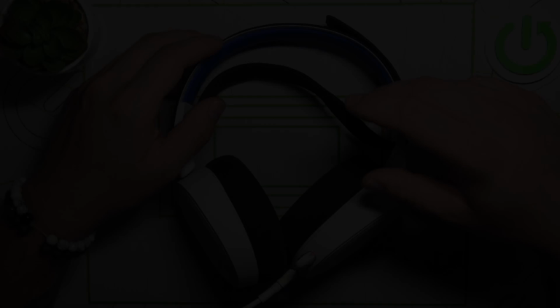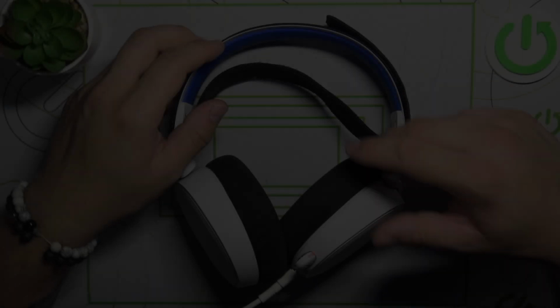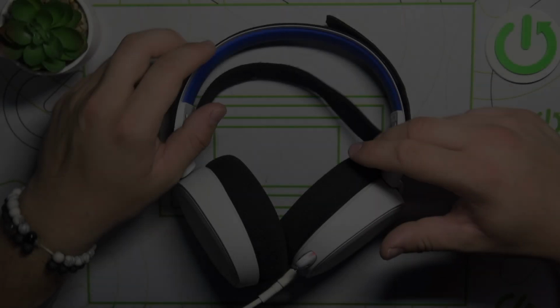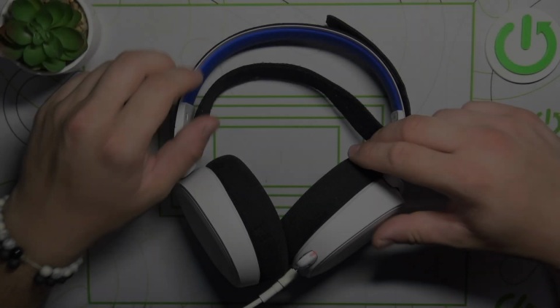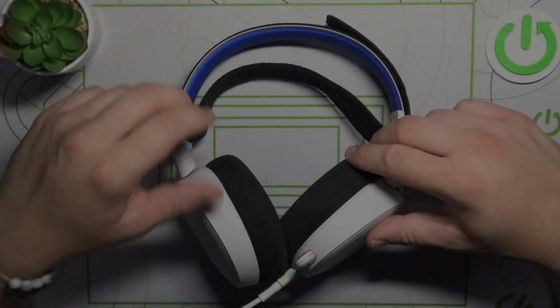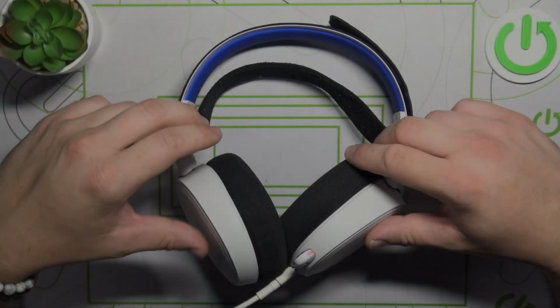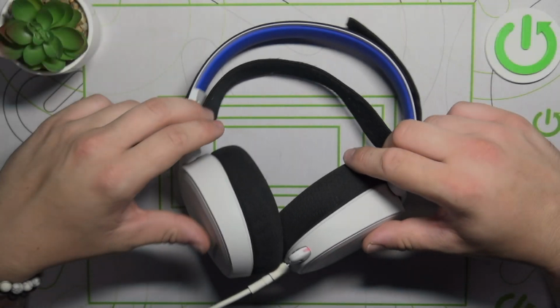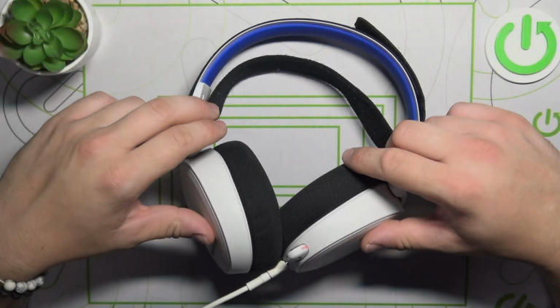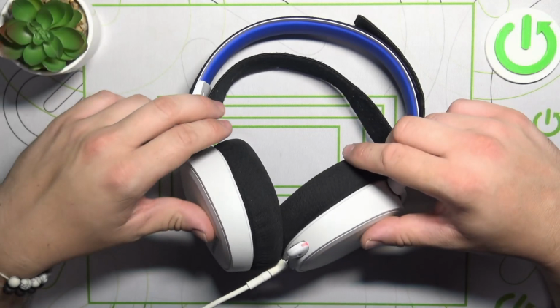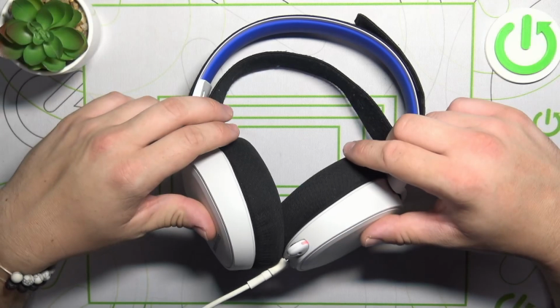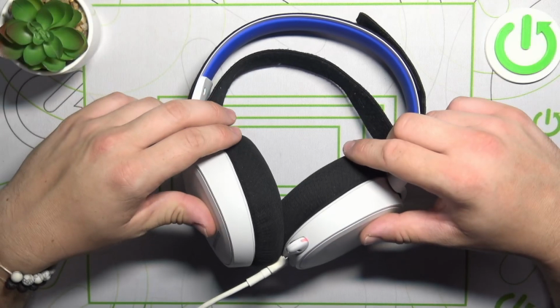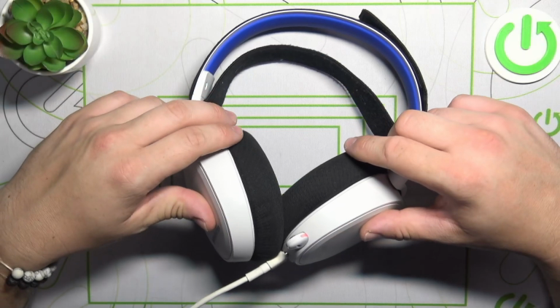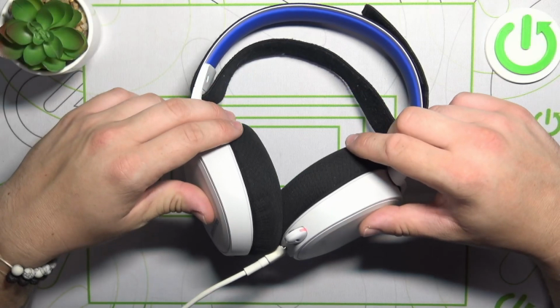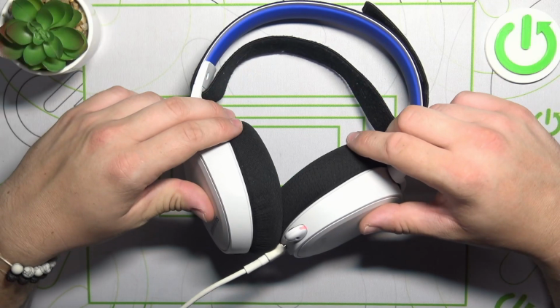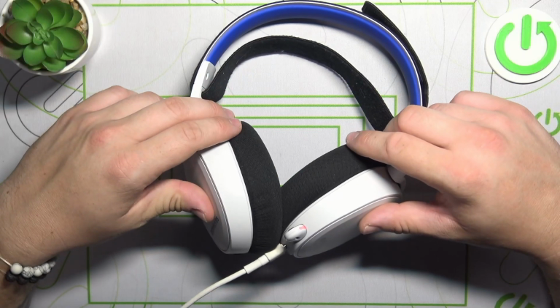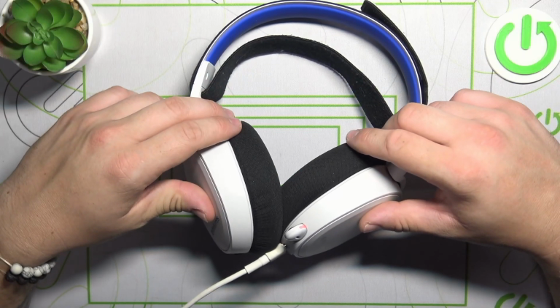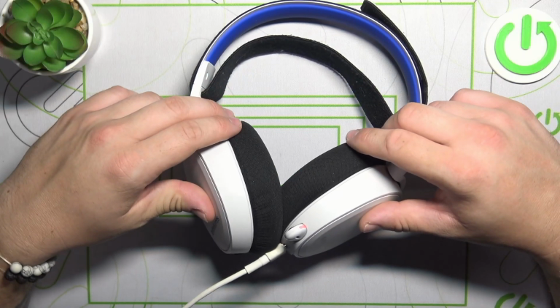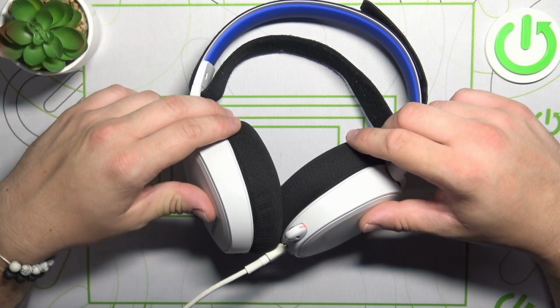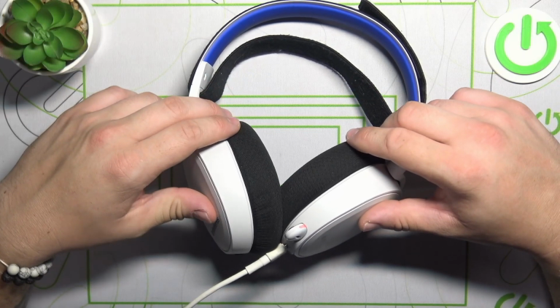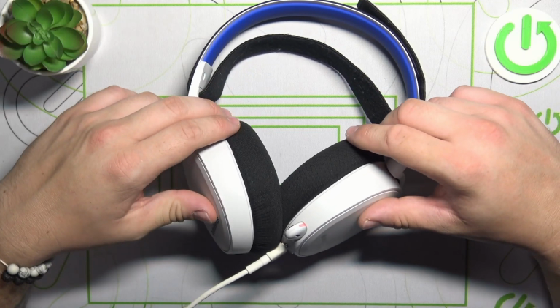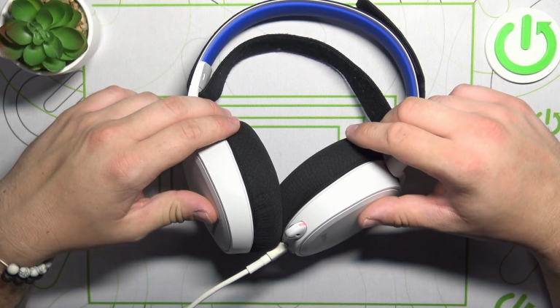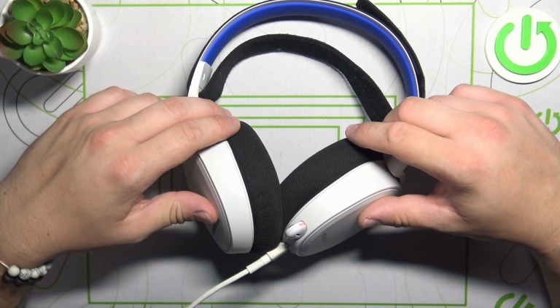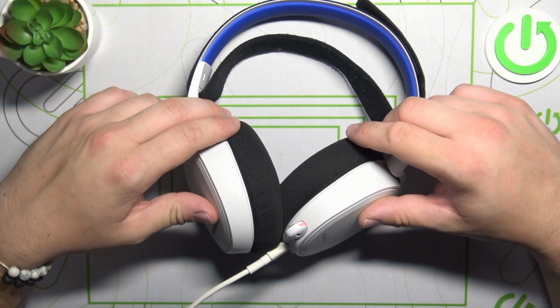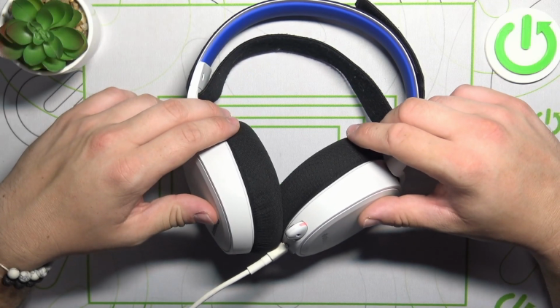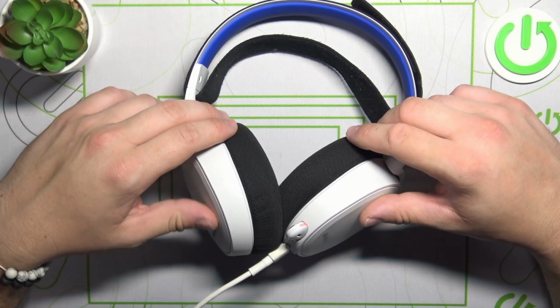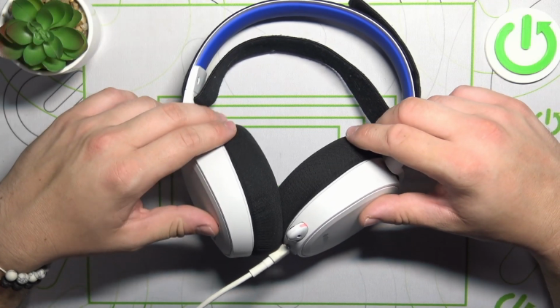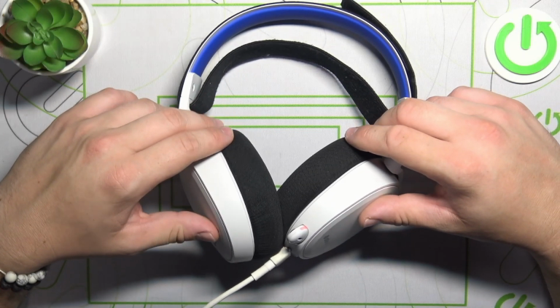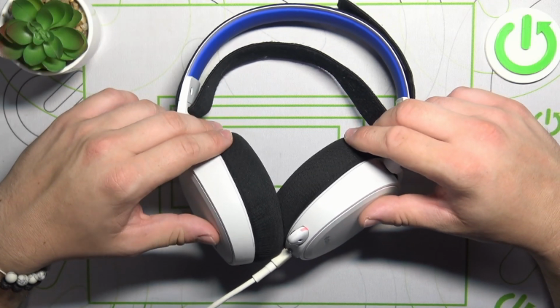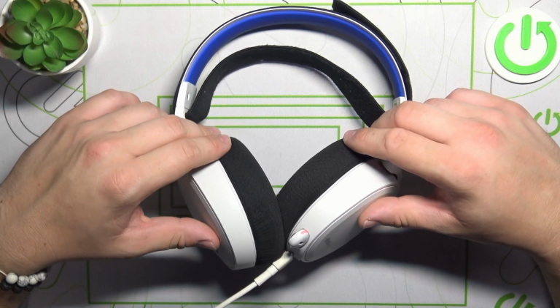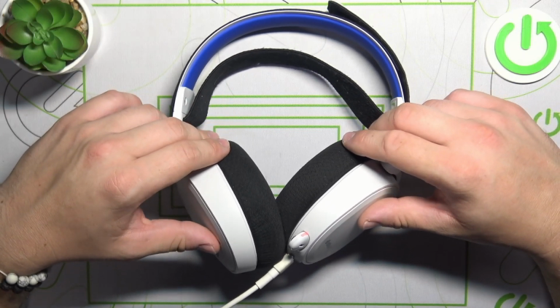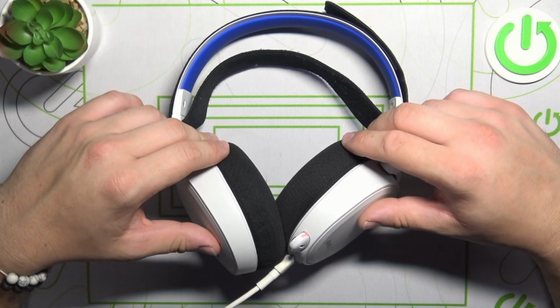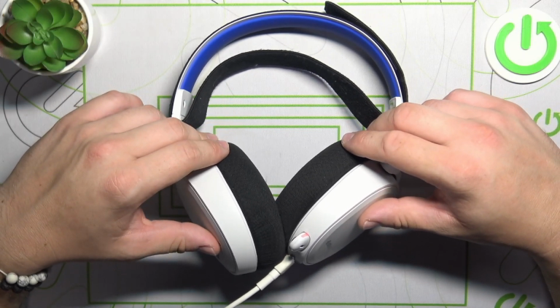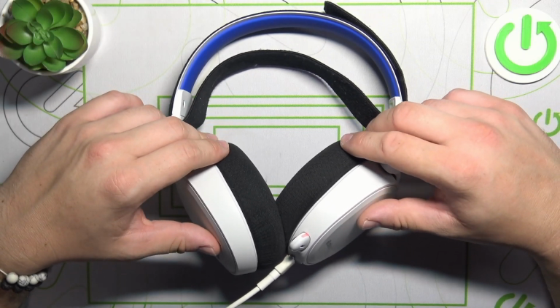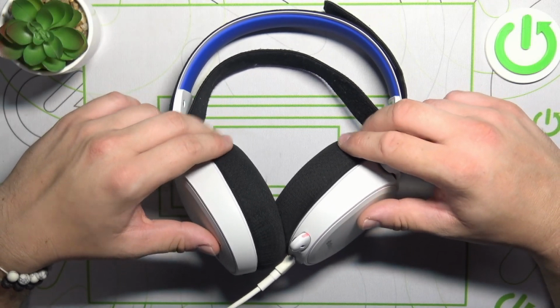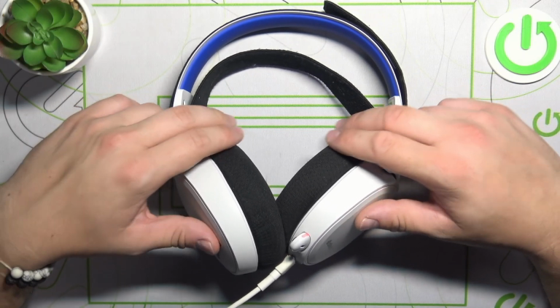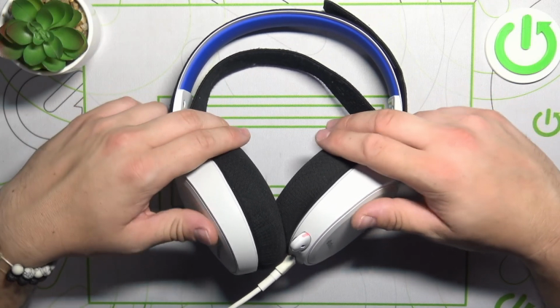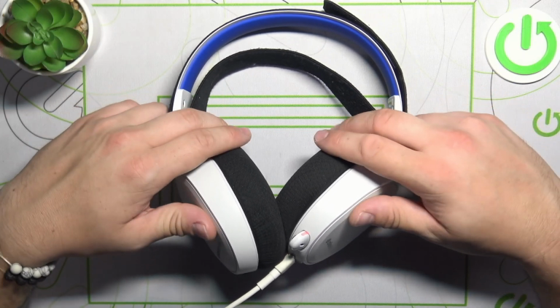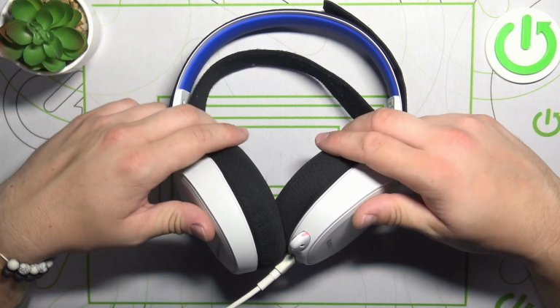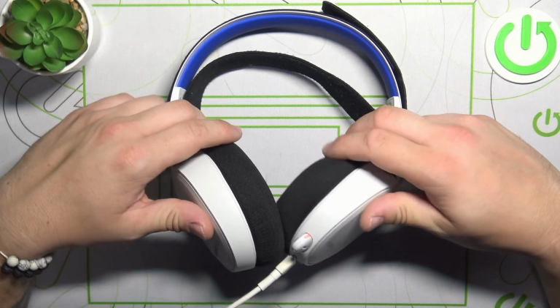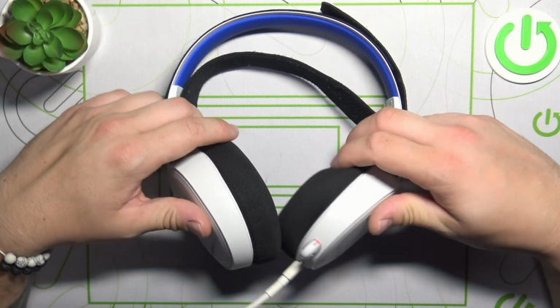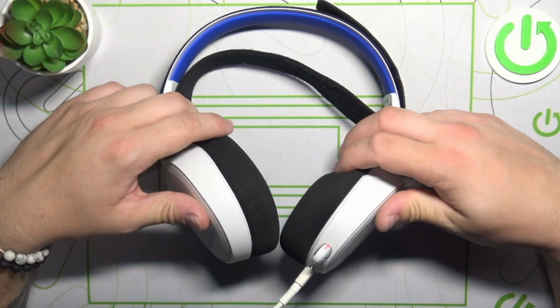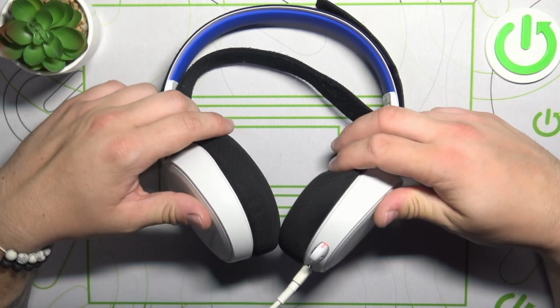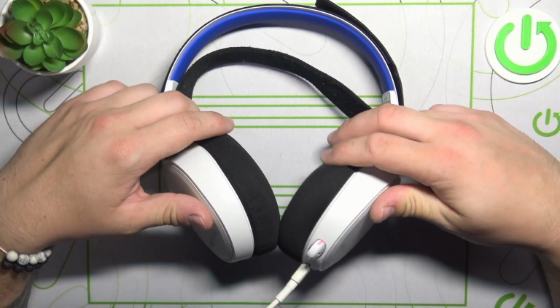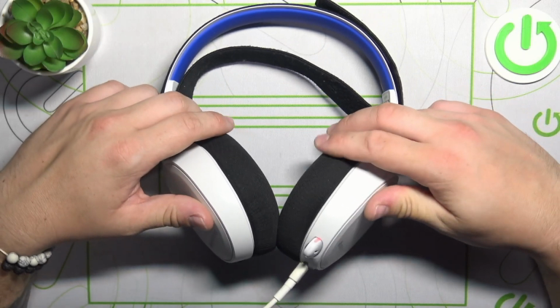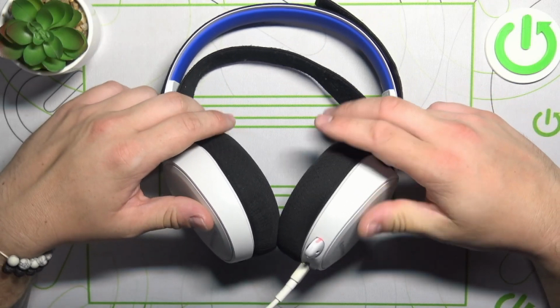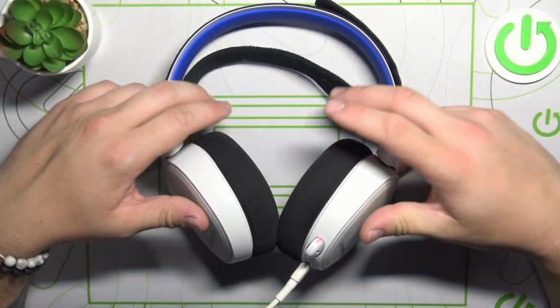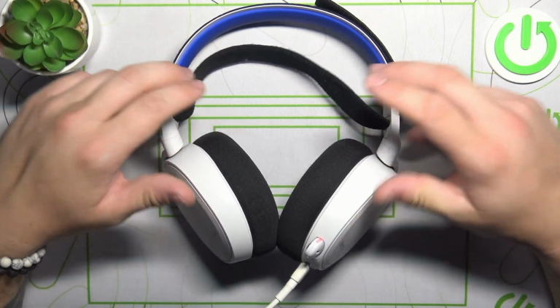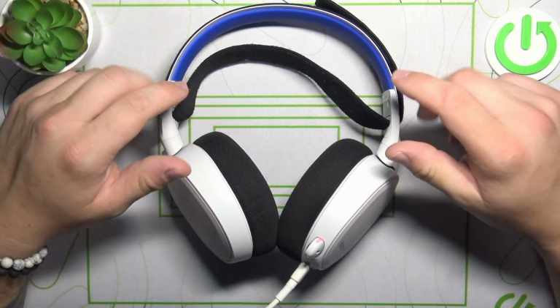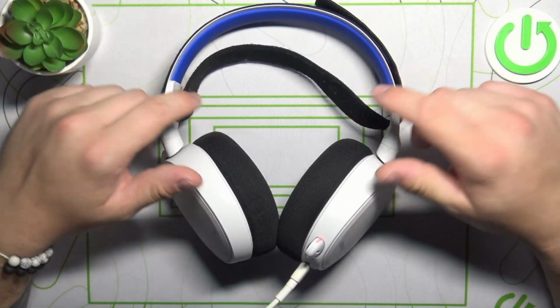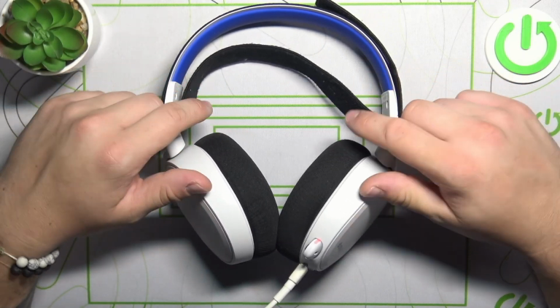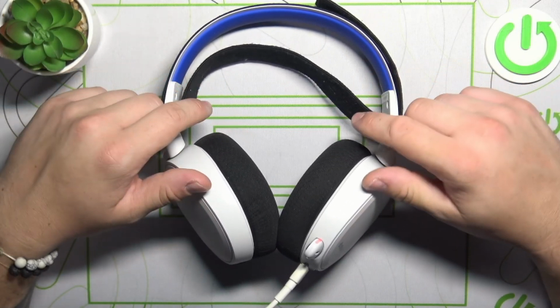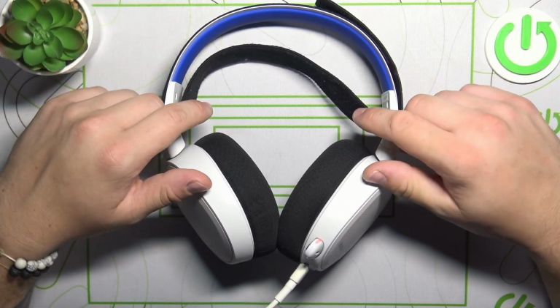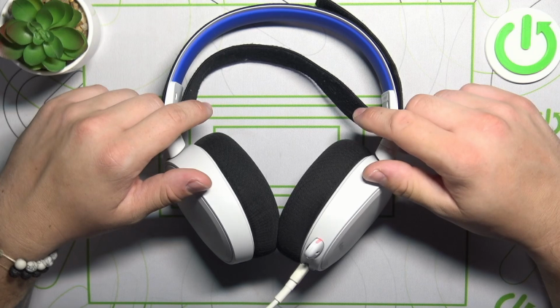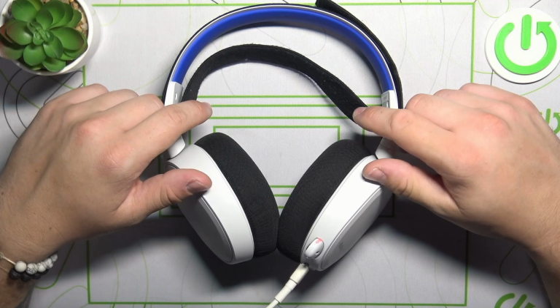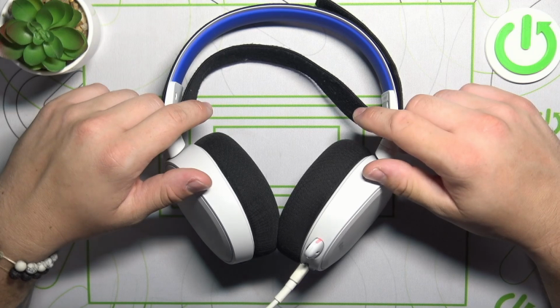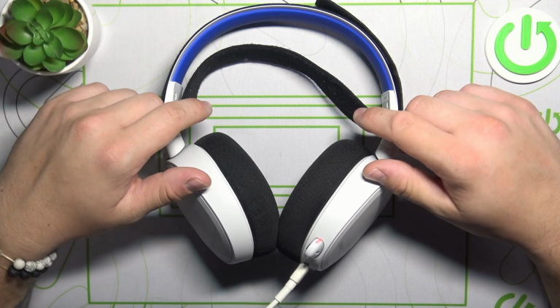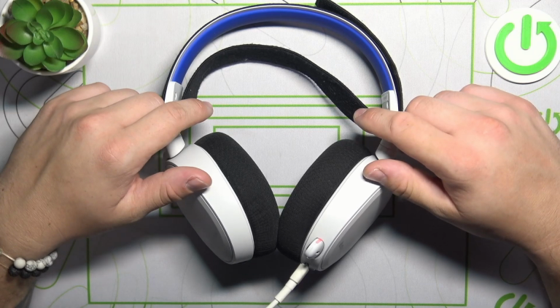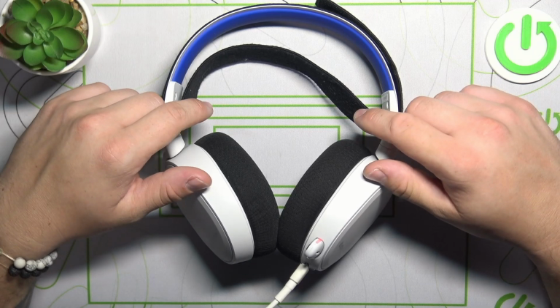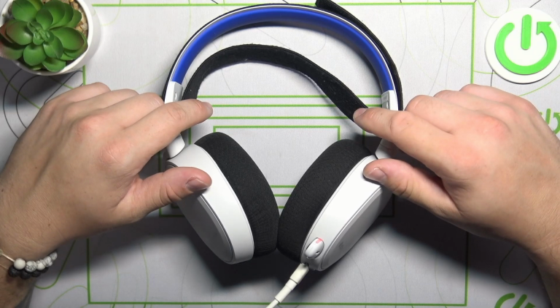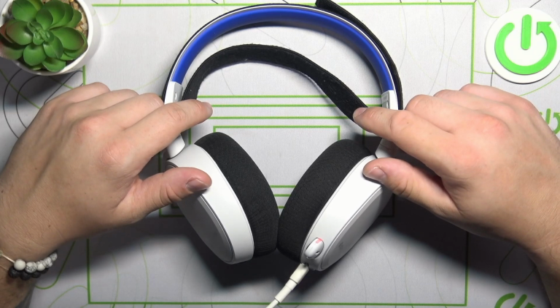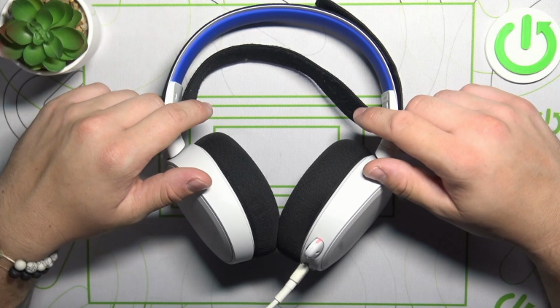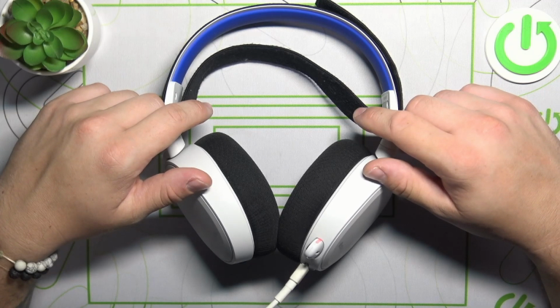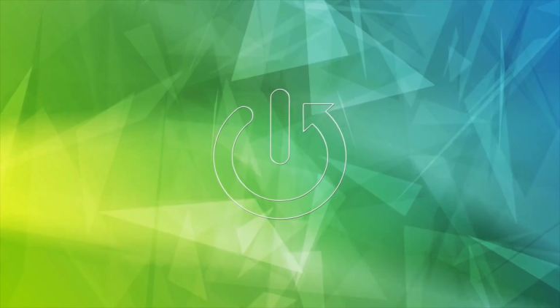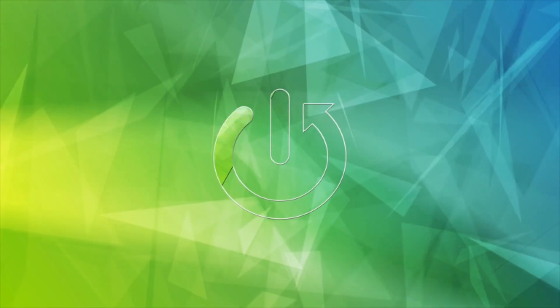Hello, in front of me I've got the SteelSeries Arctis 7P. In this video I'll show you how to adjust the microphone.